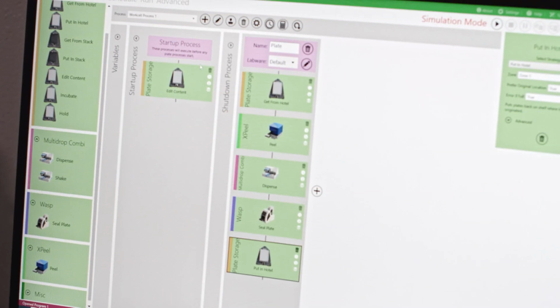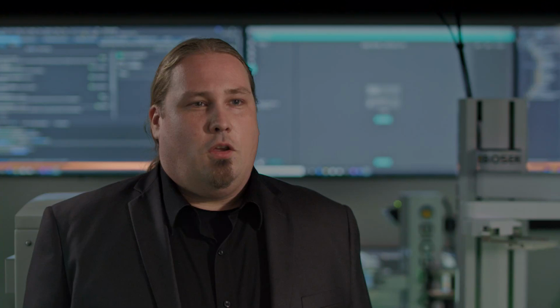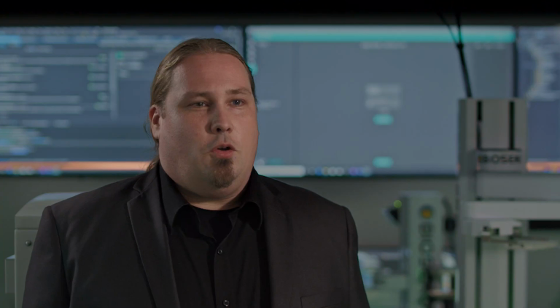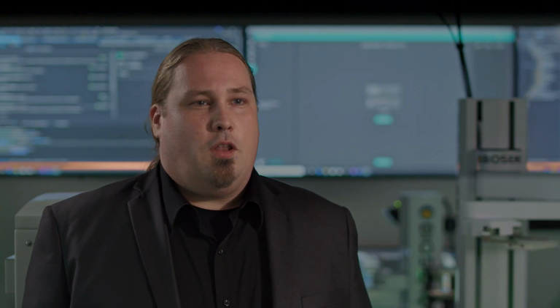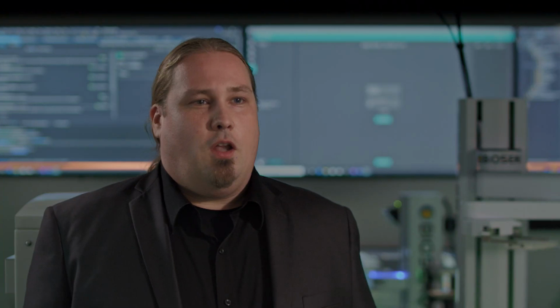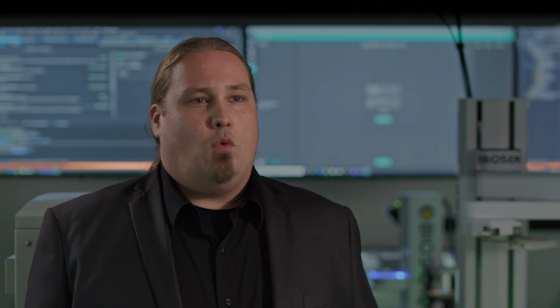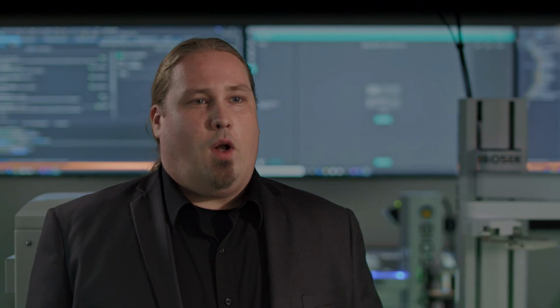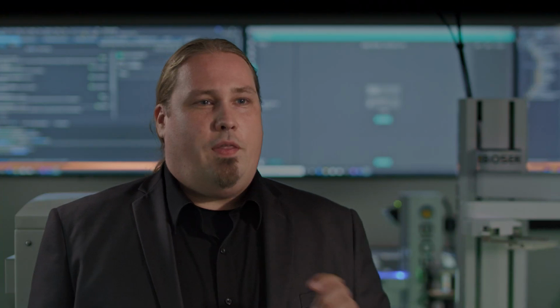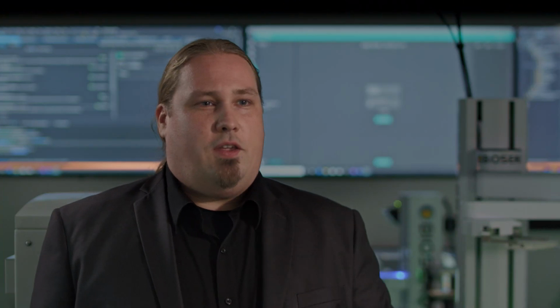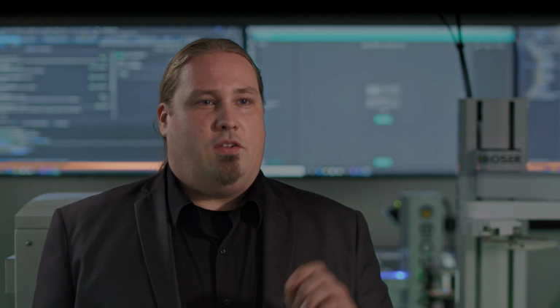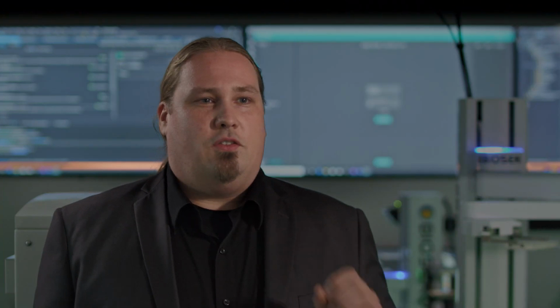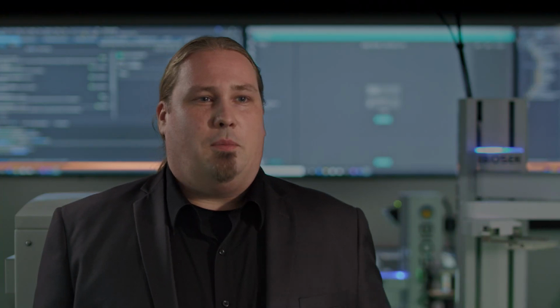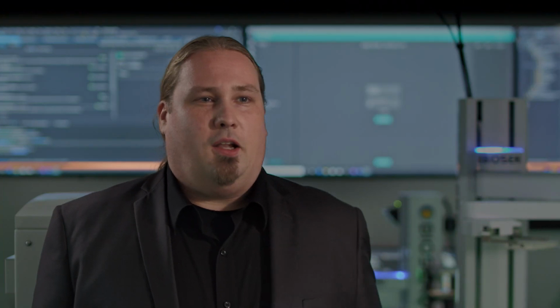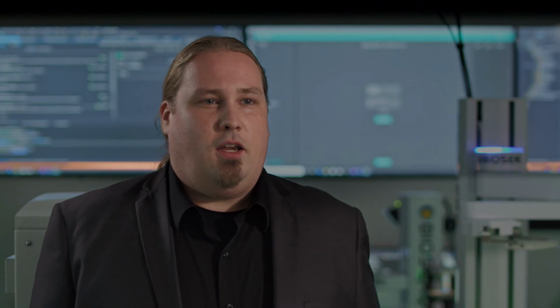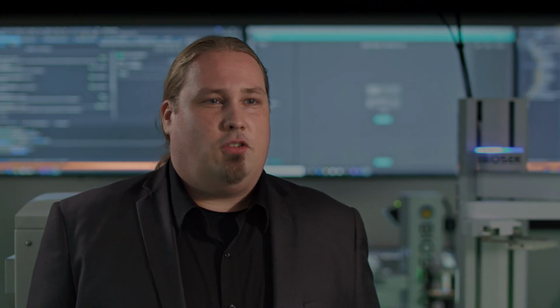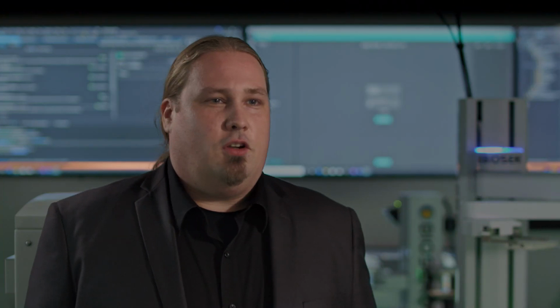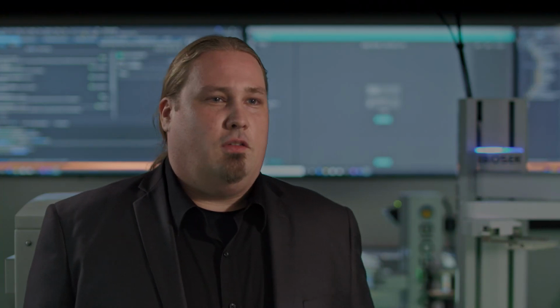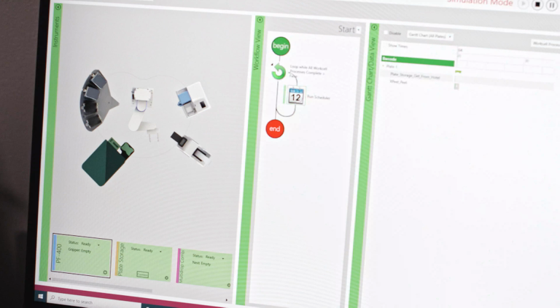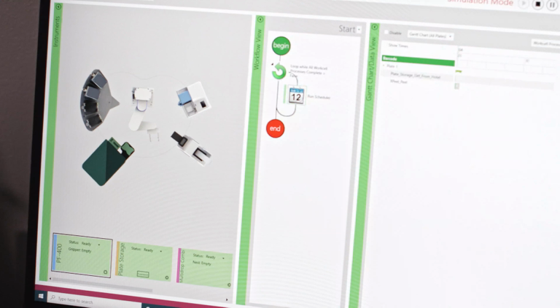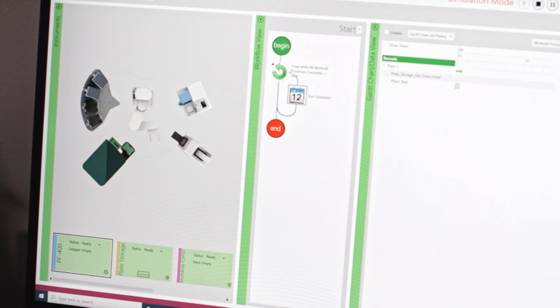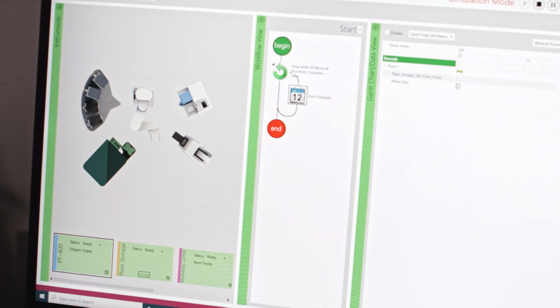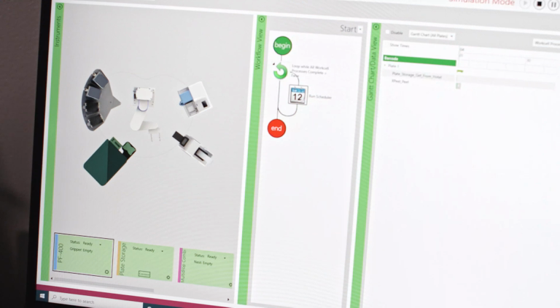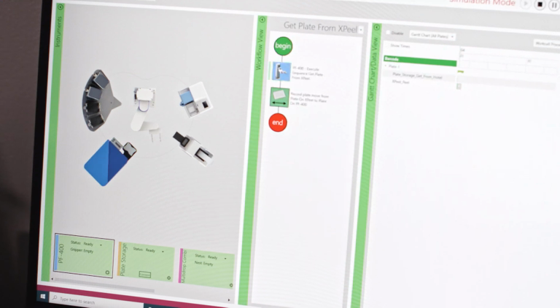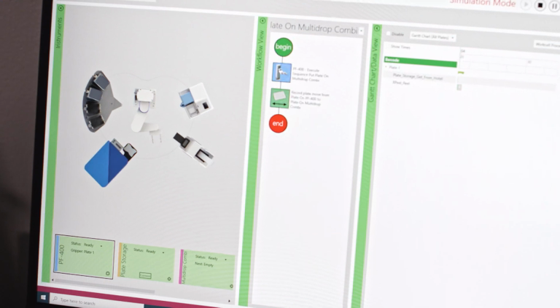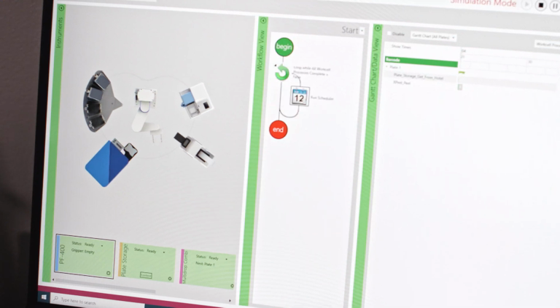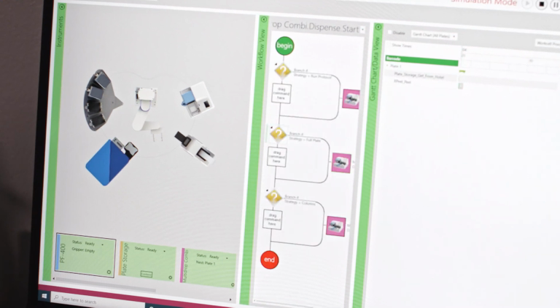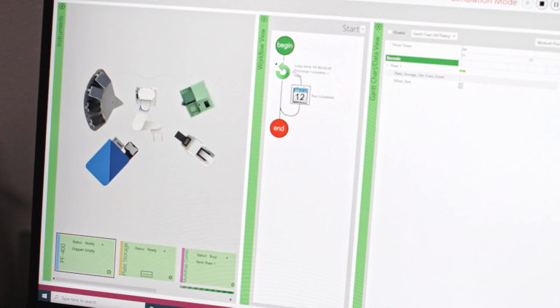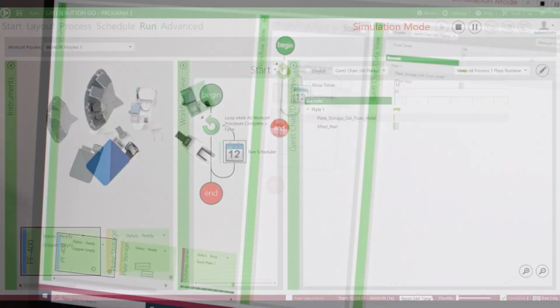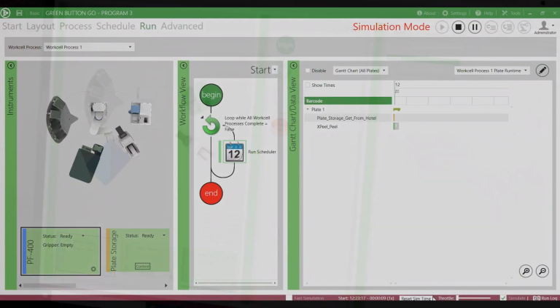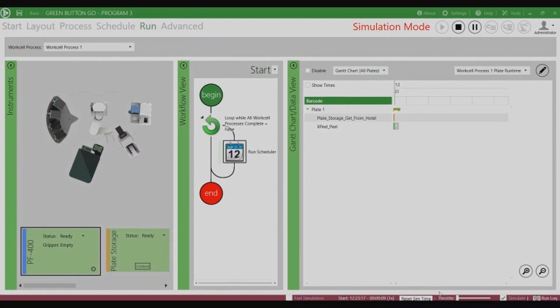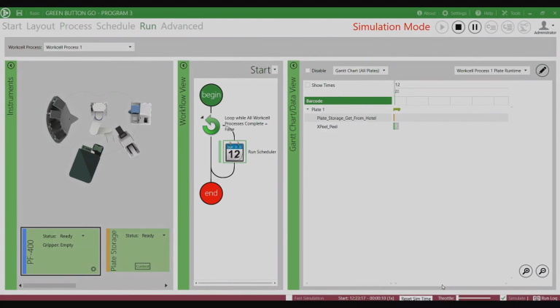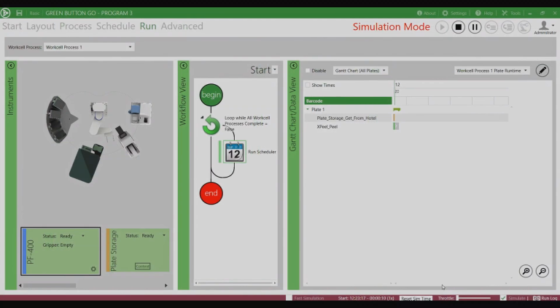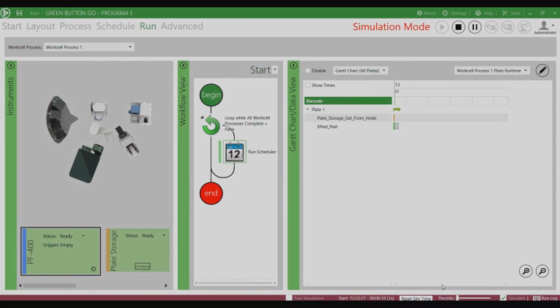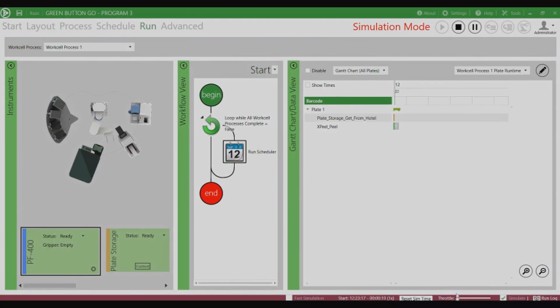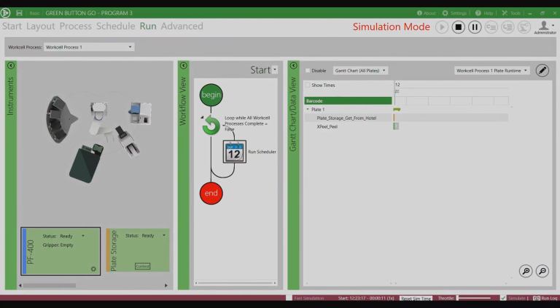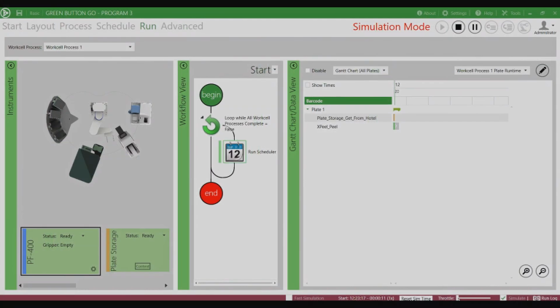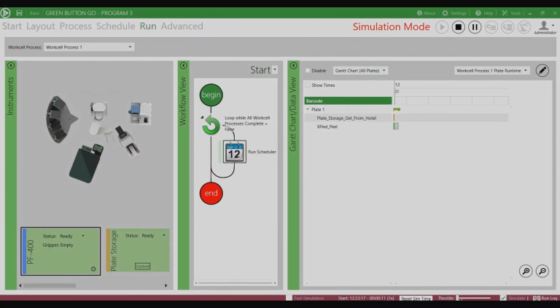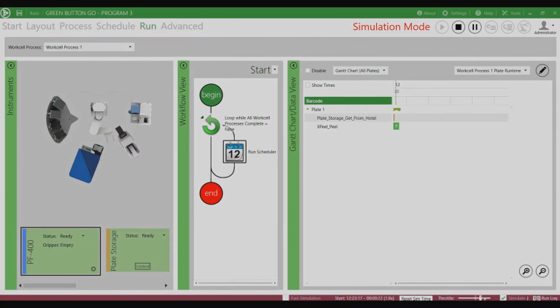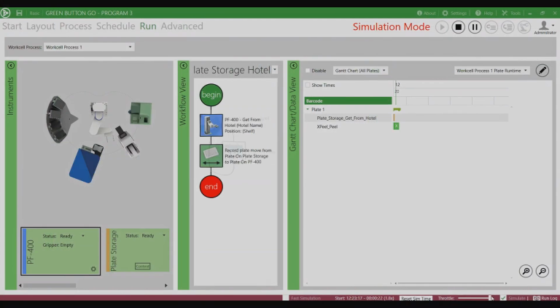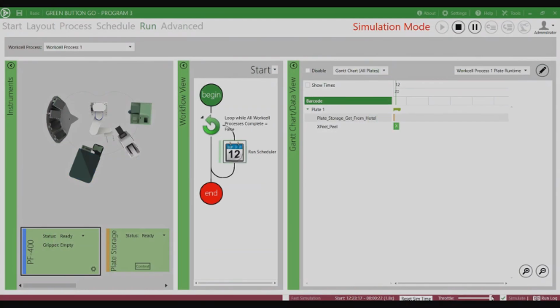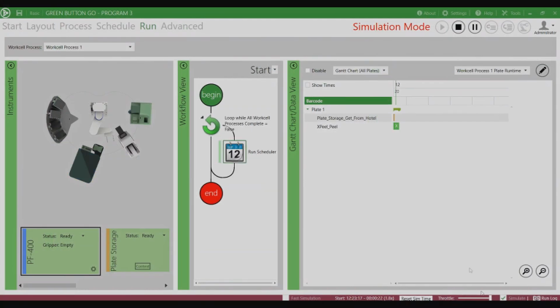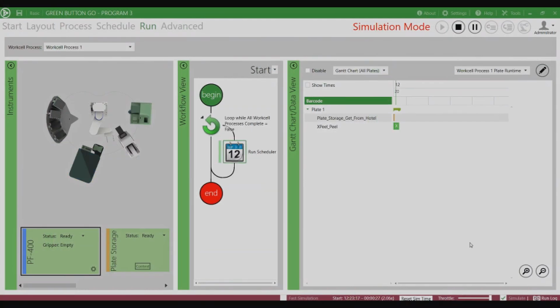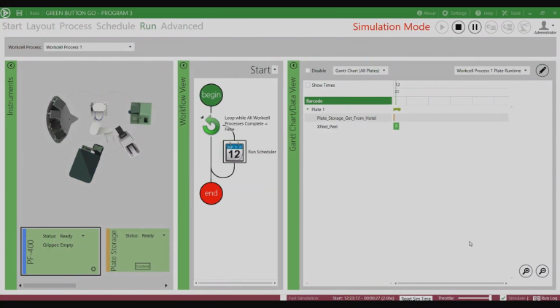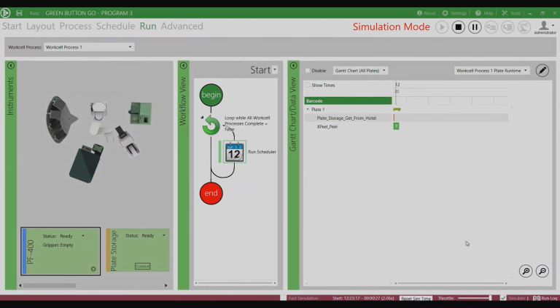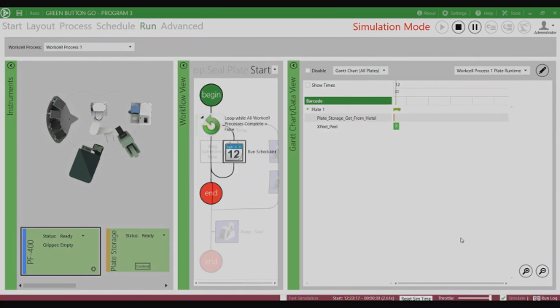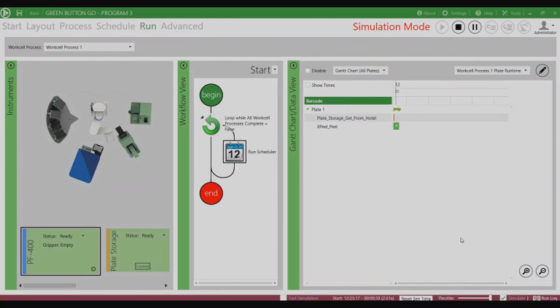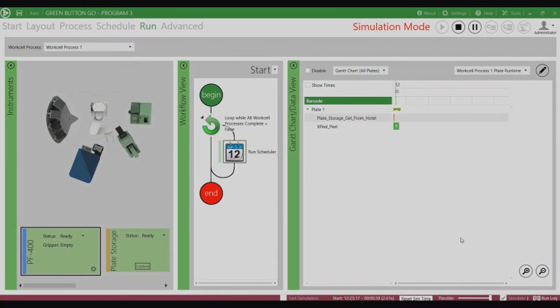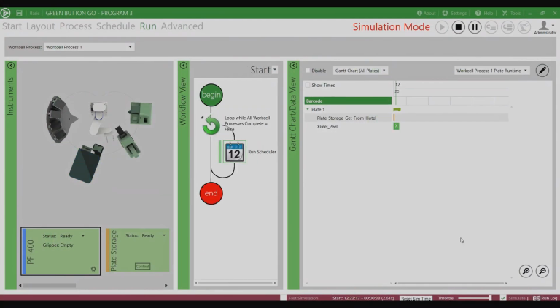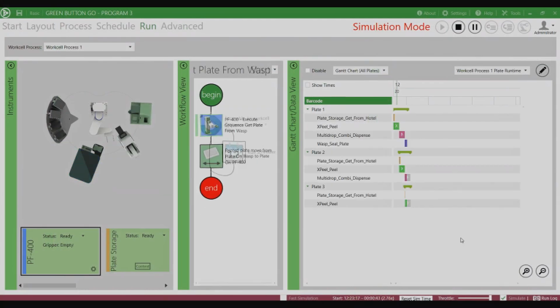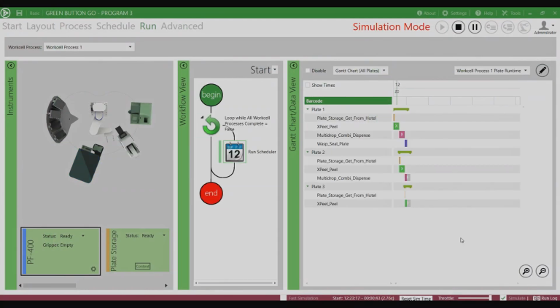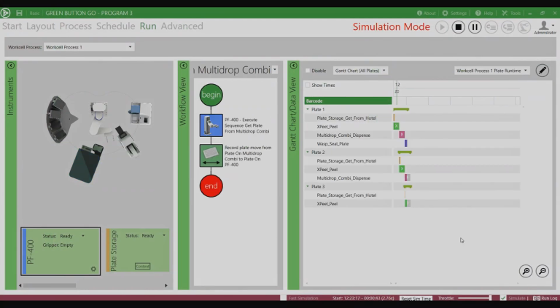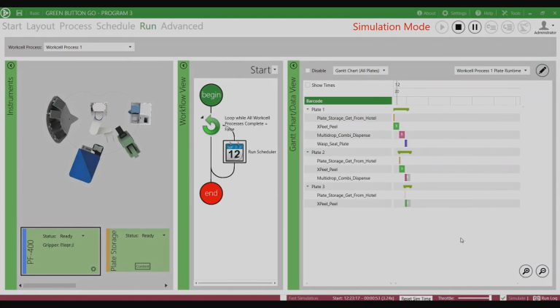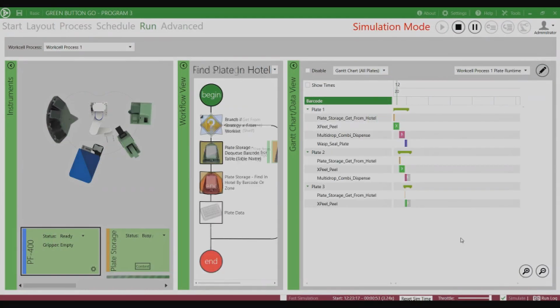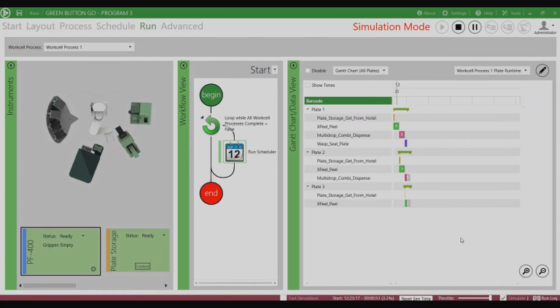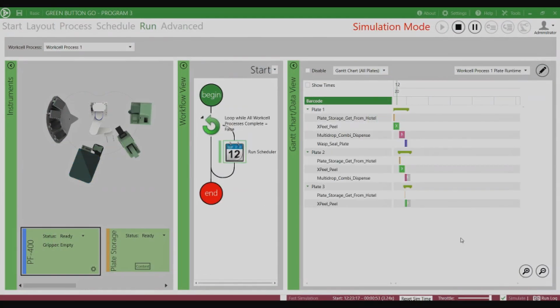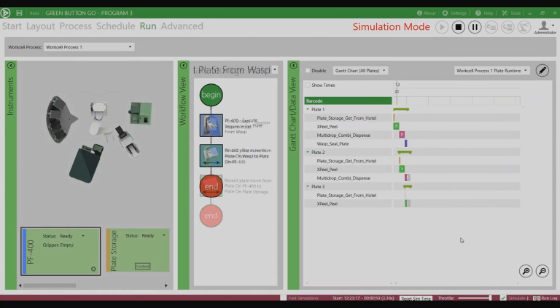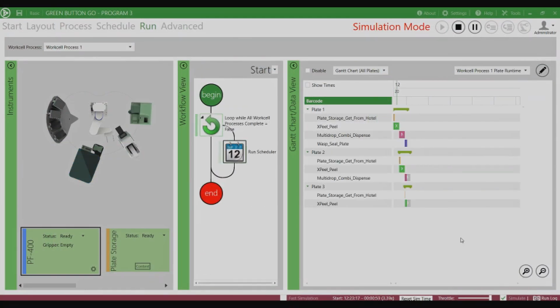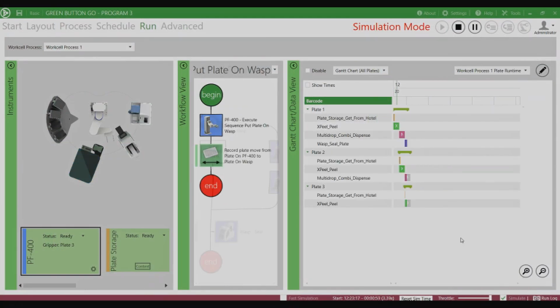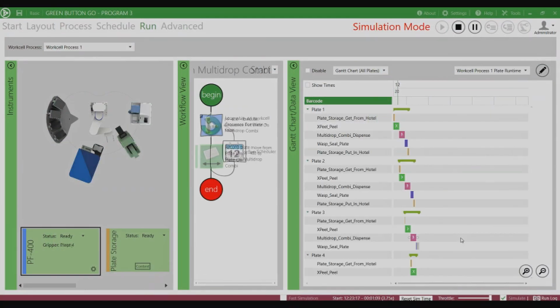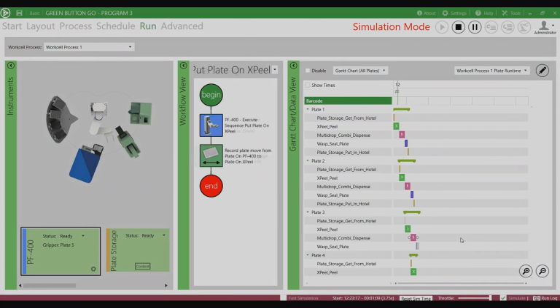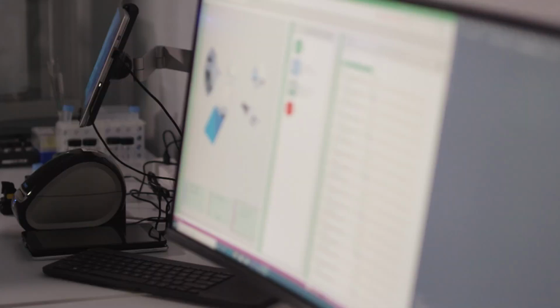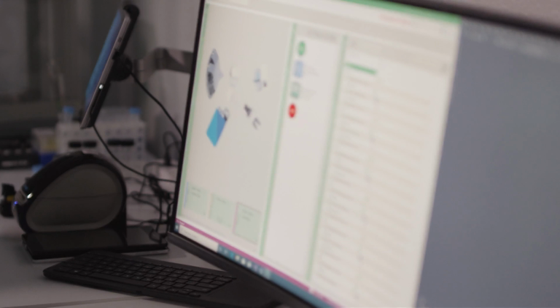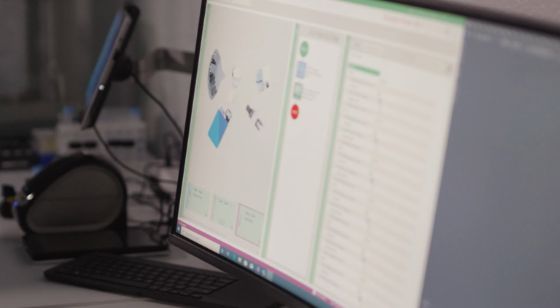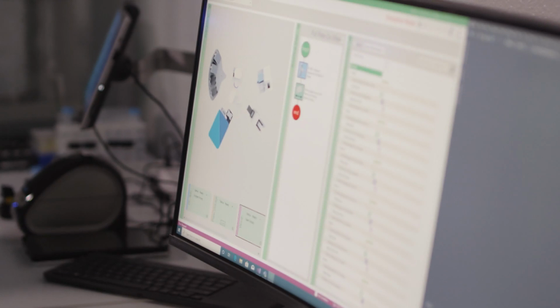You can then run this in simulation to look at the throughput and the takt time of every item flowing through the workflow.